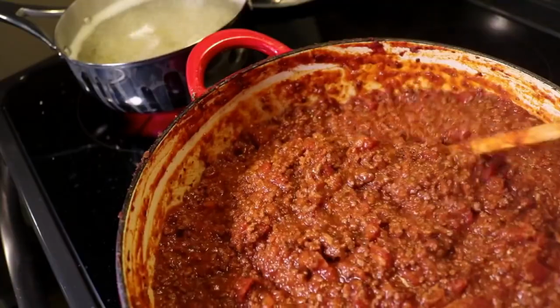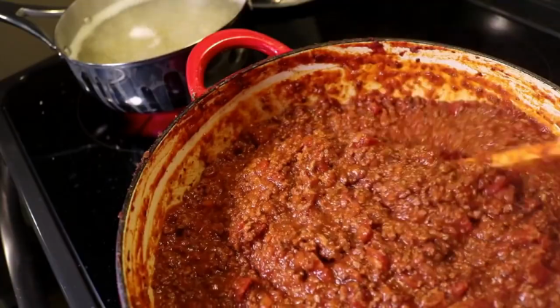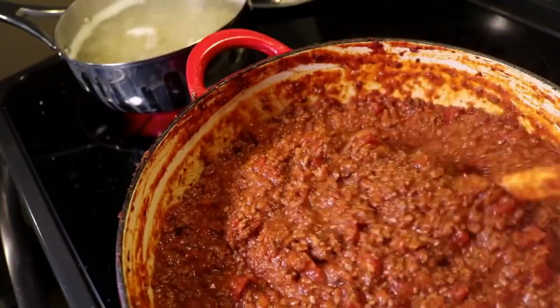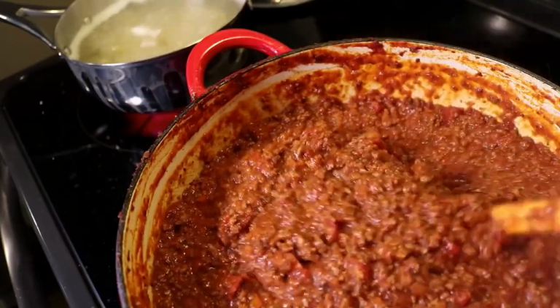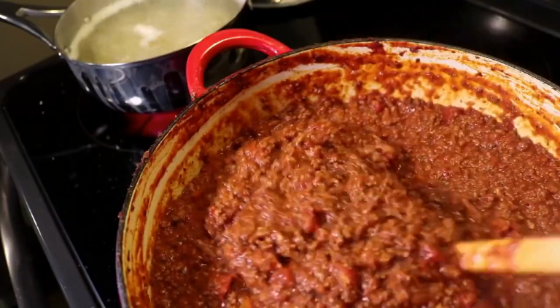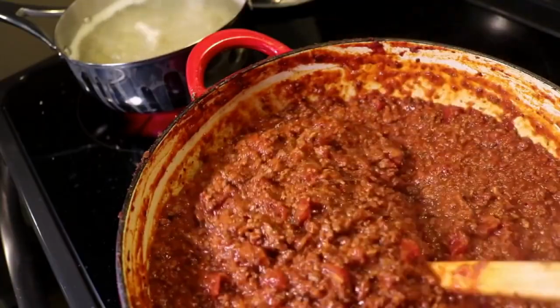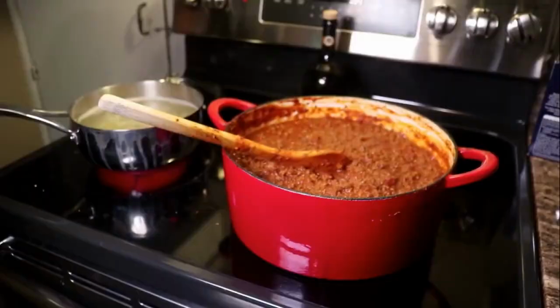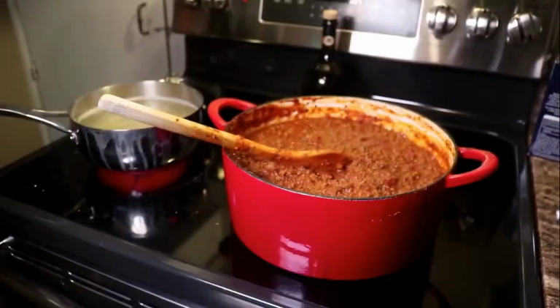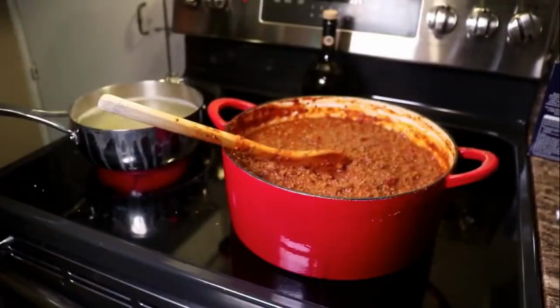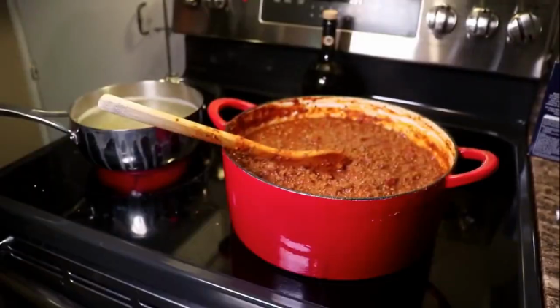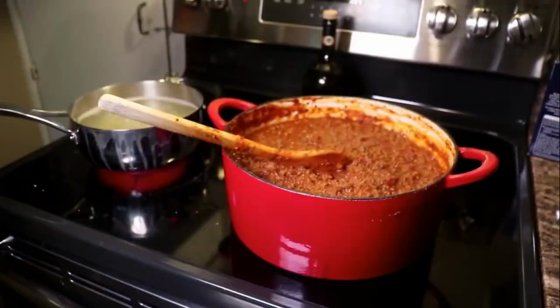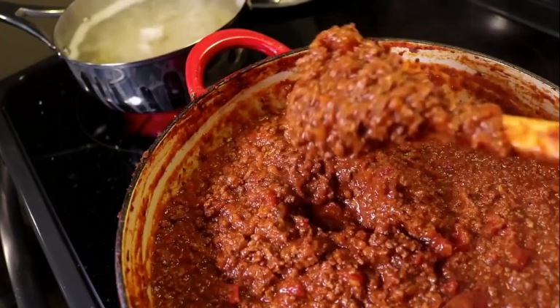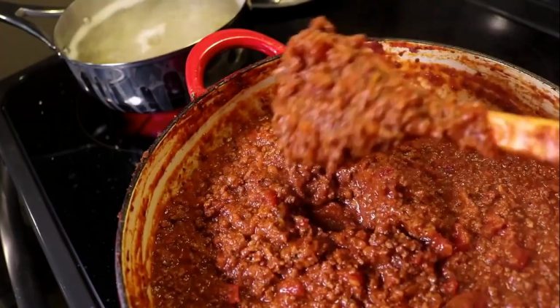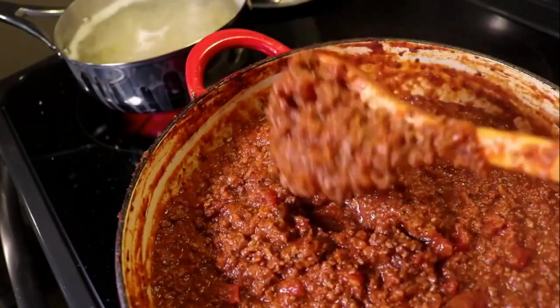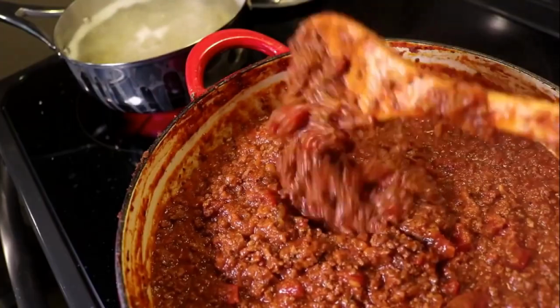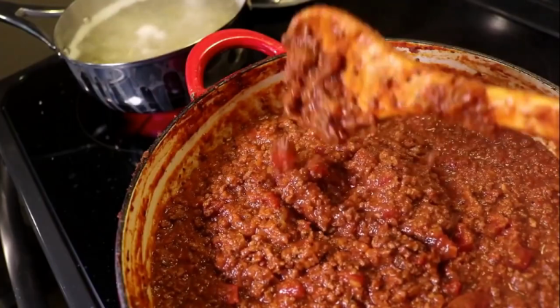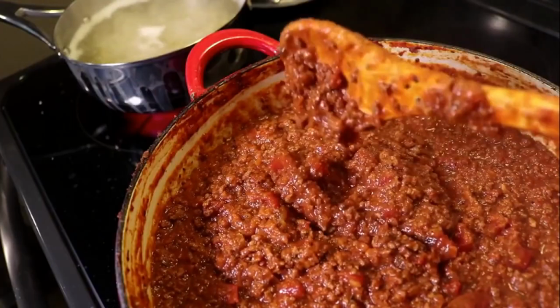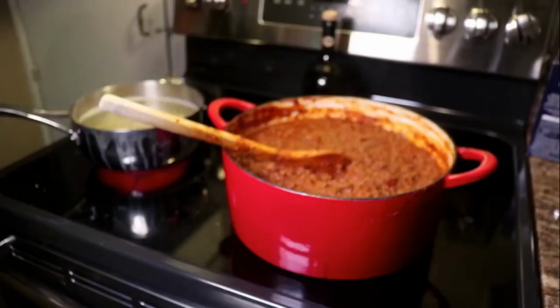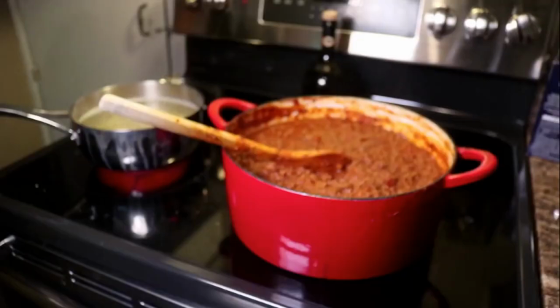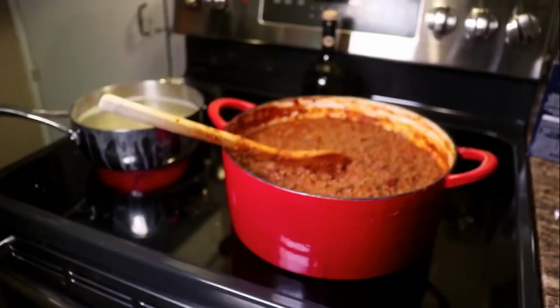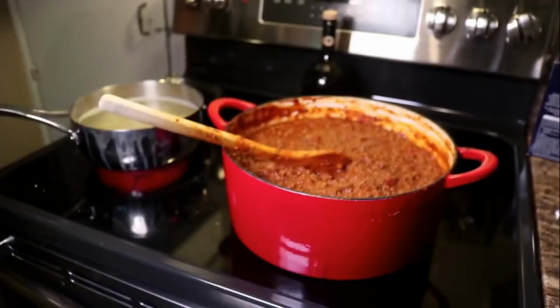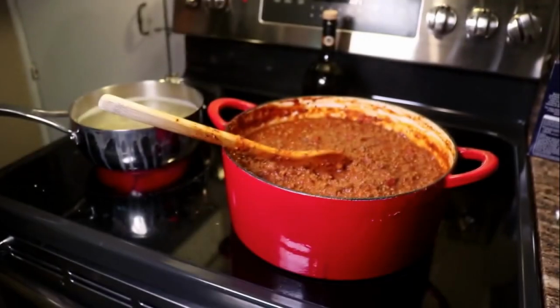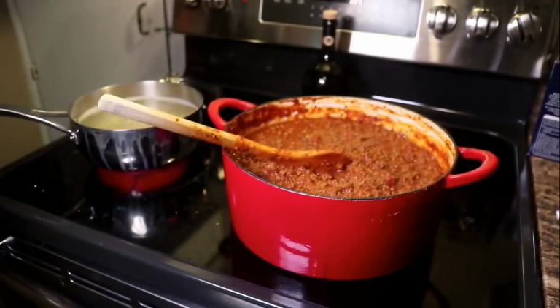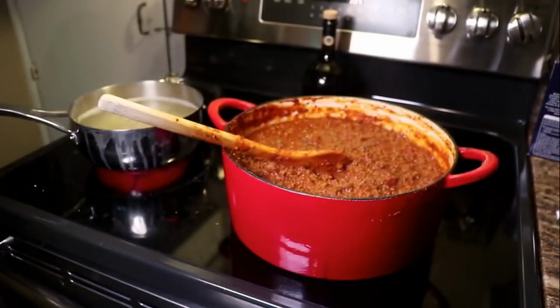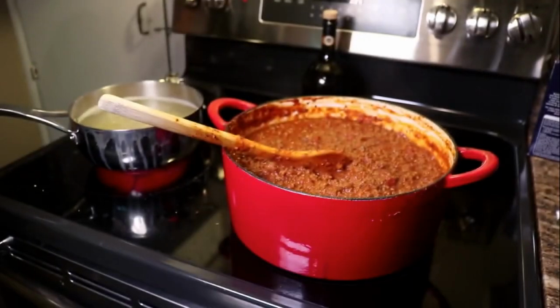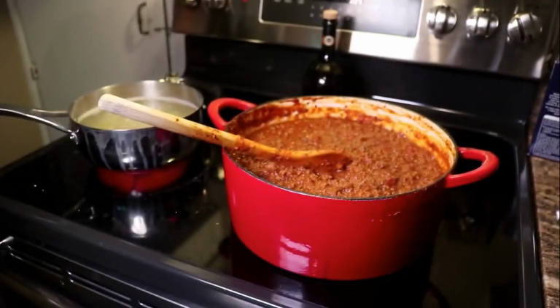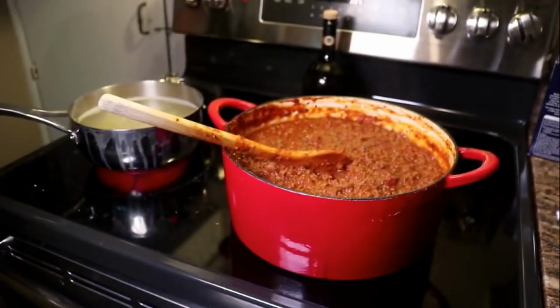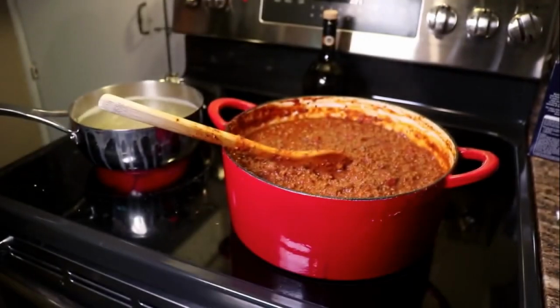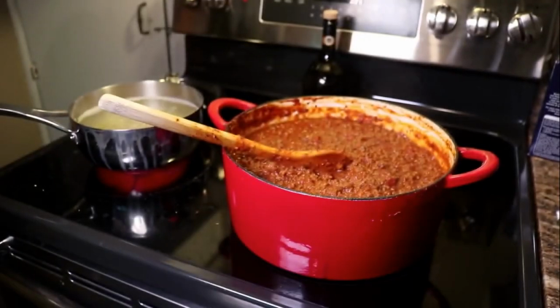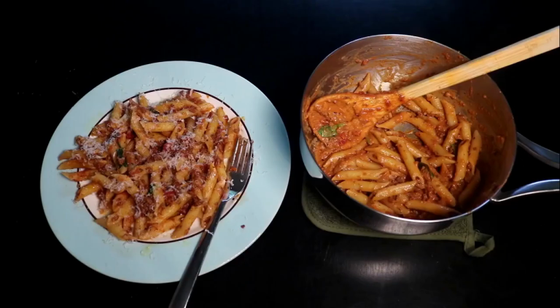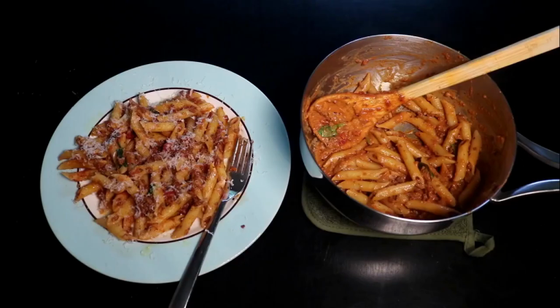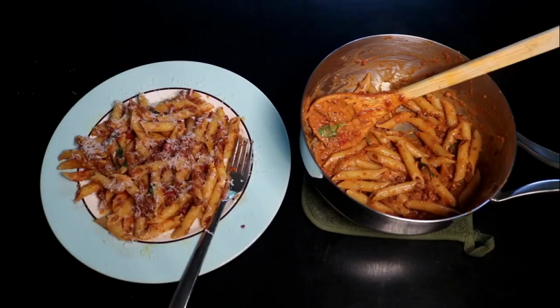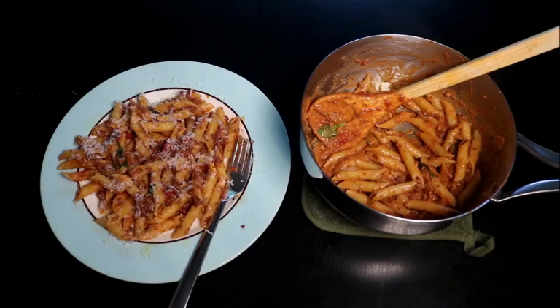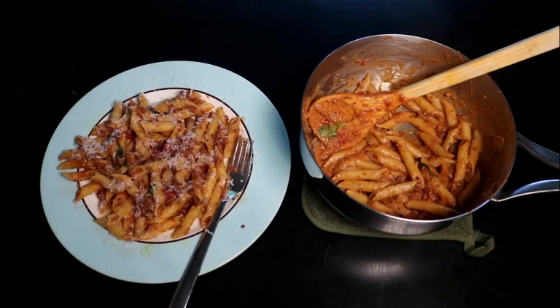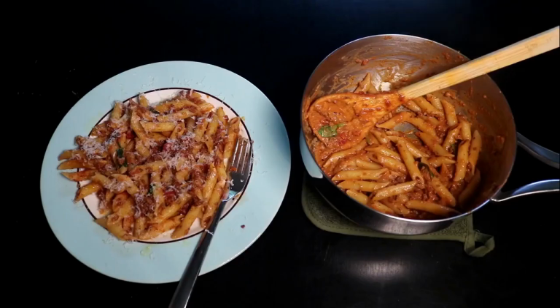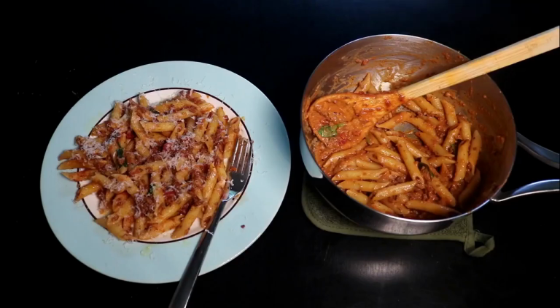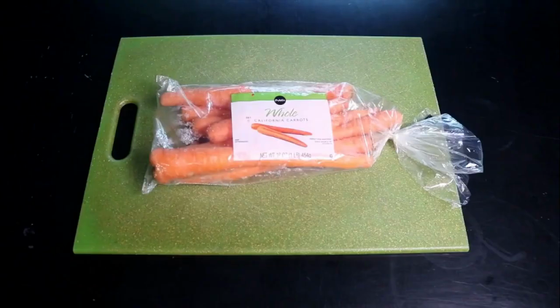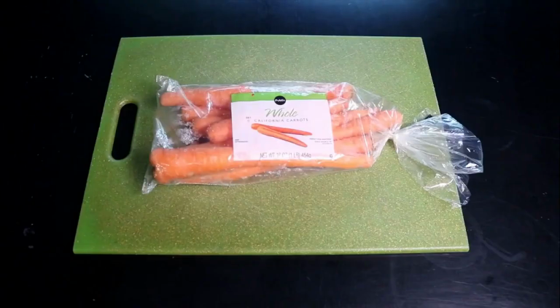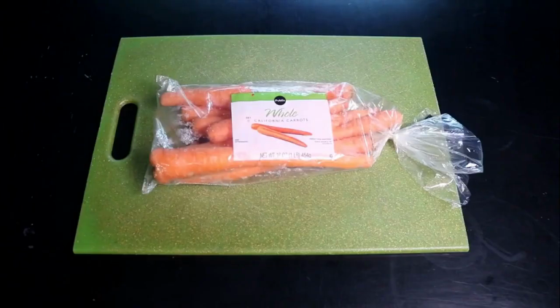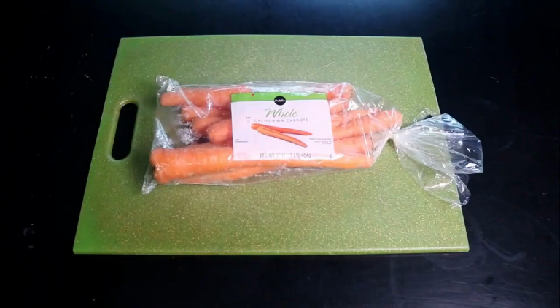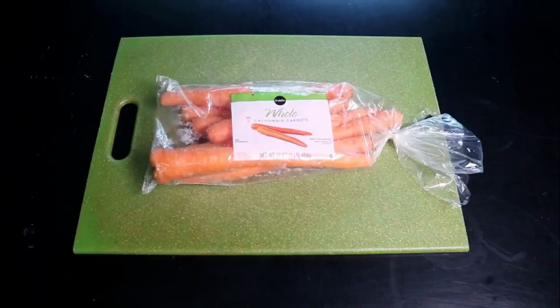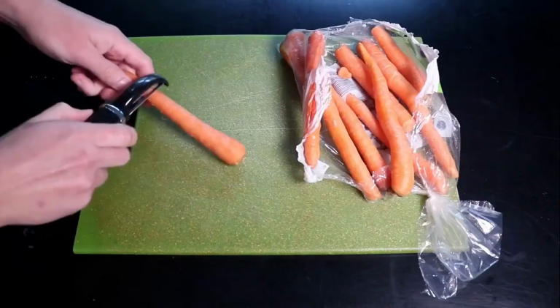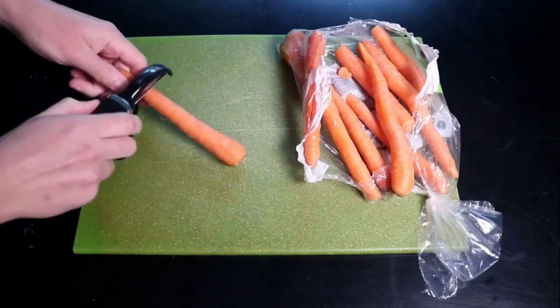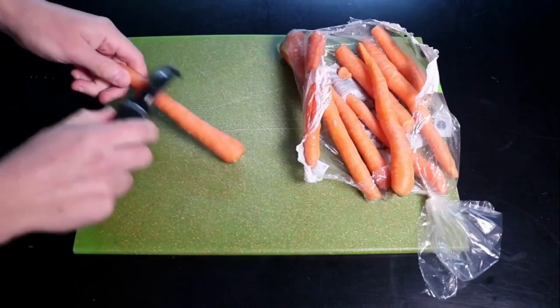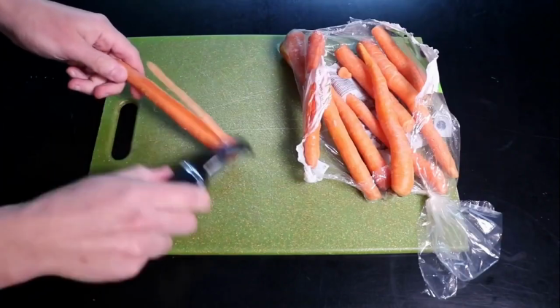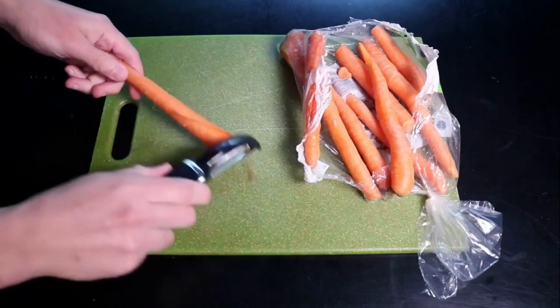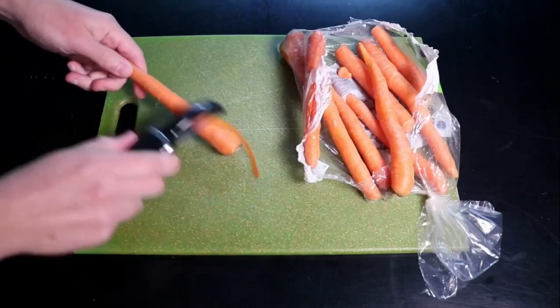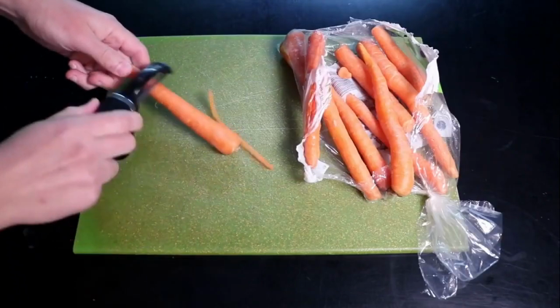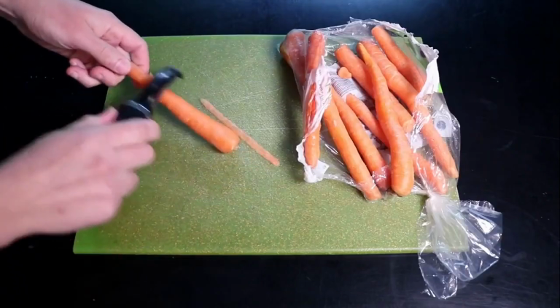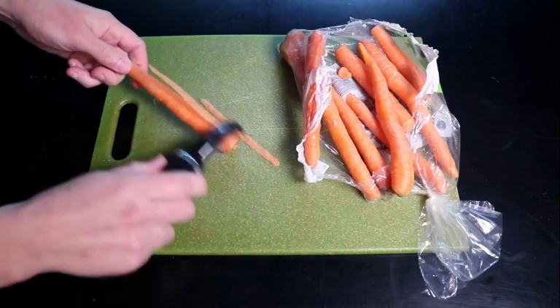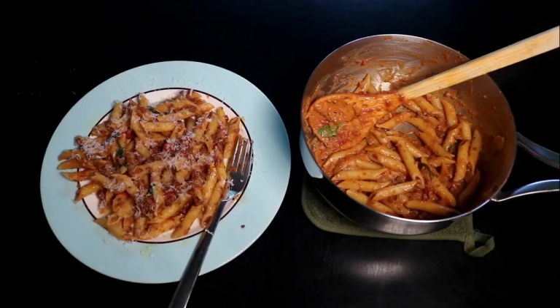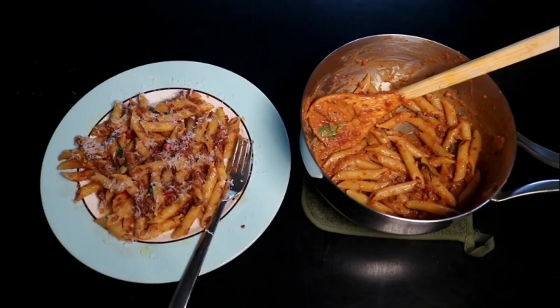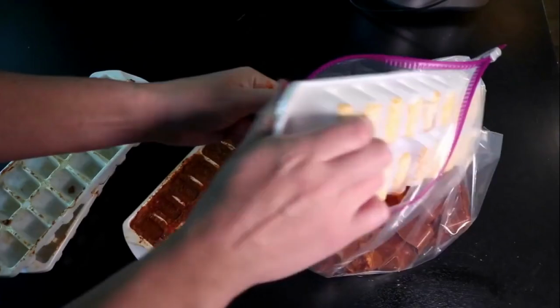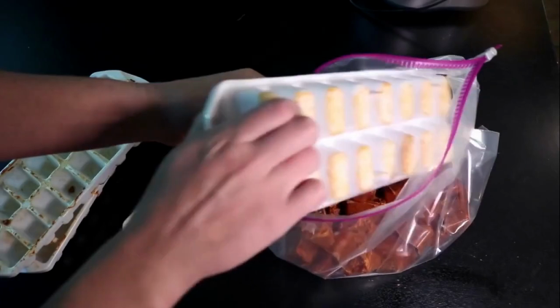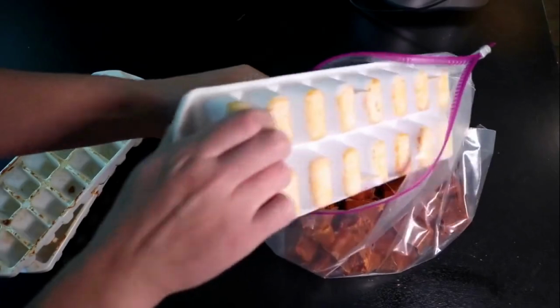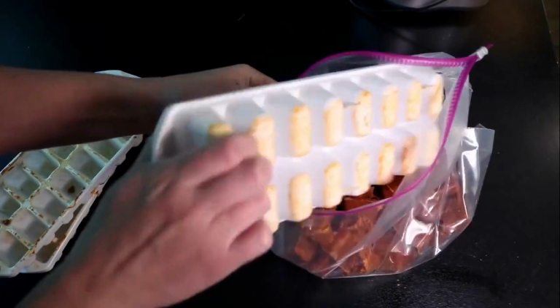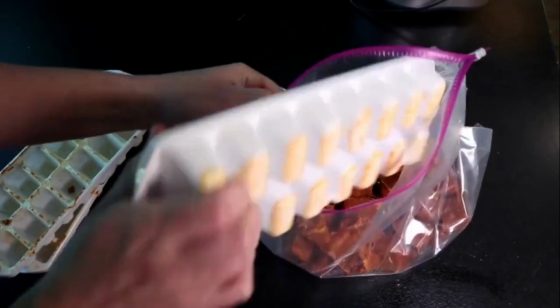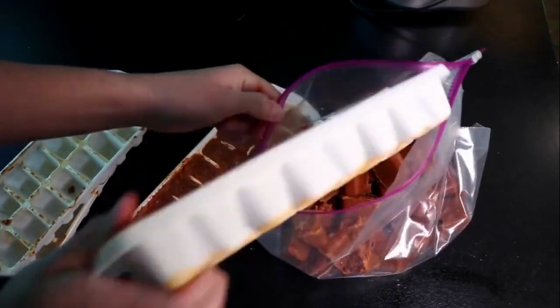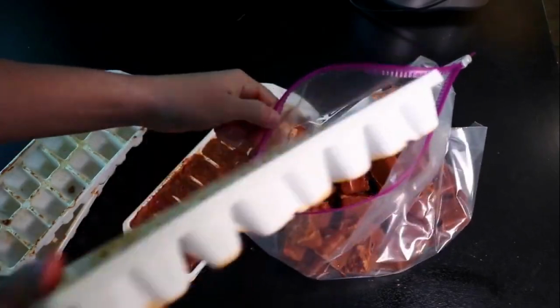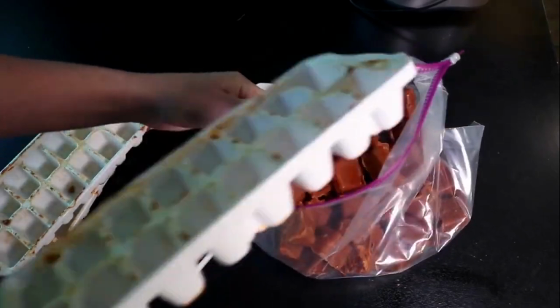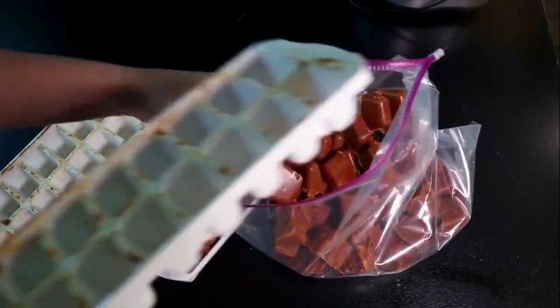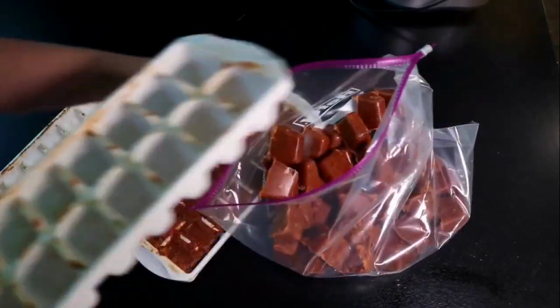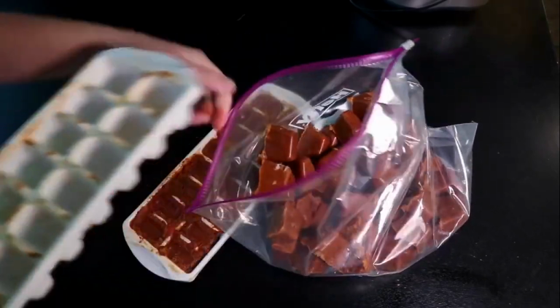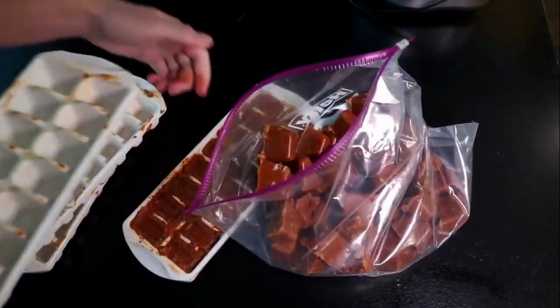When I make pots, I make a giant pot because you can use it for a whole pound of carrots, and it freezes really well.